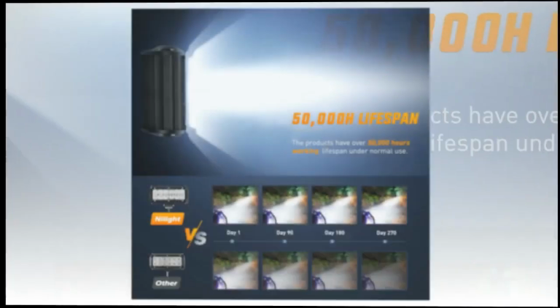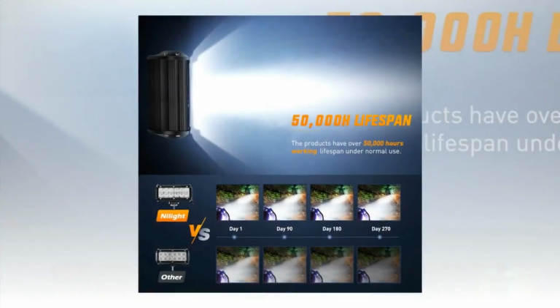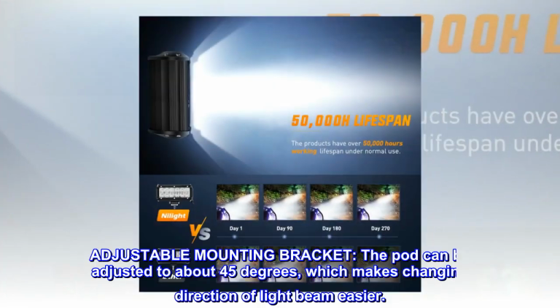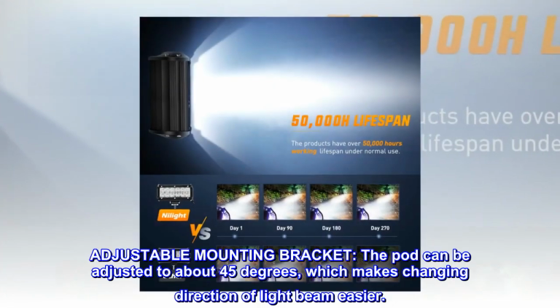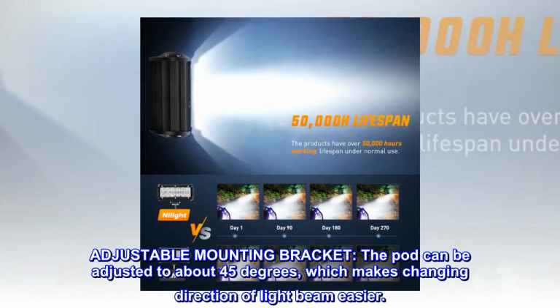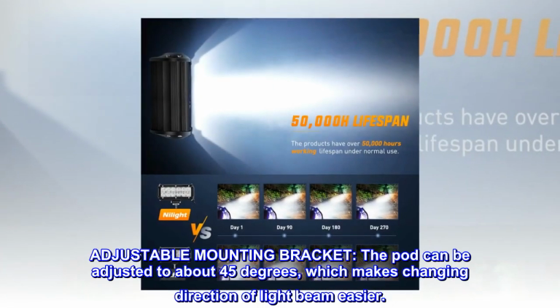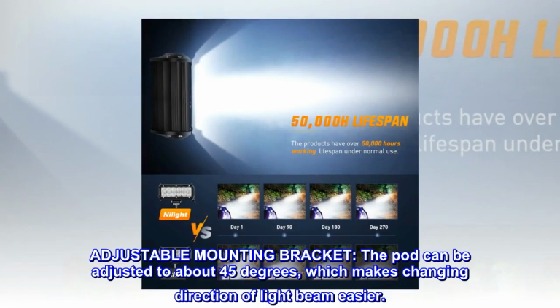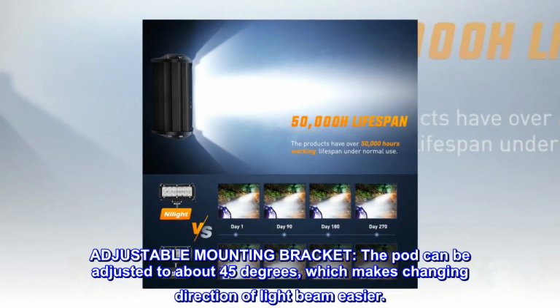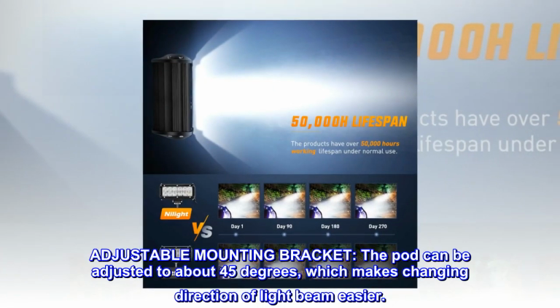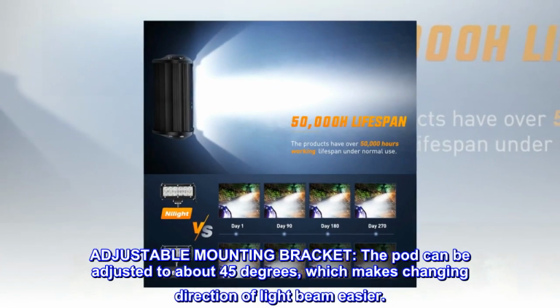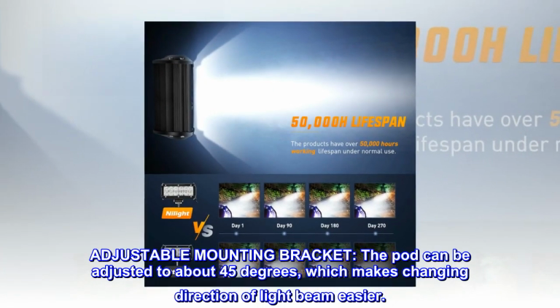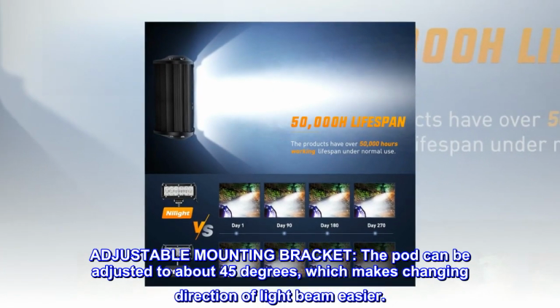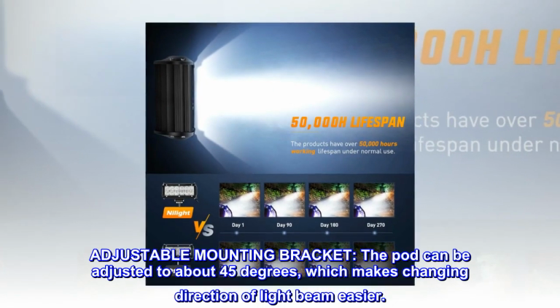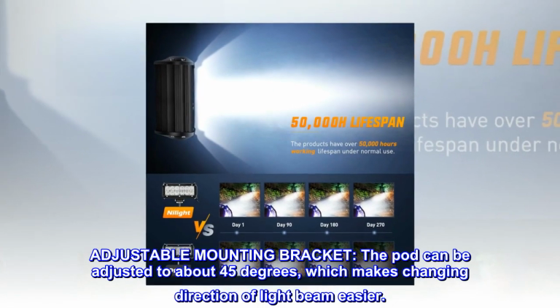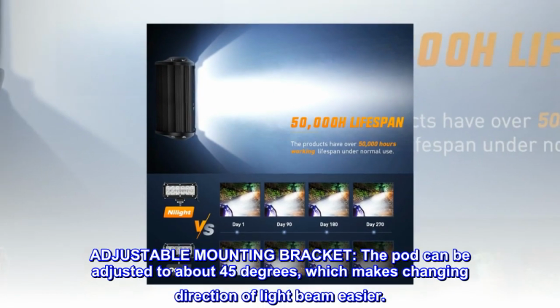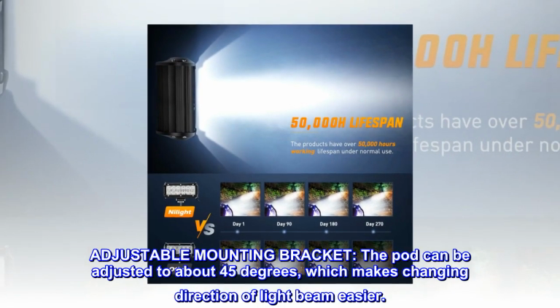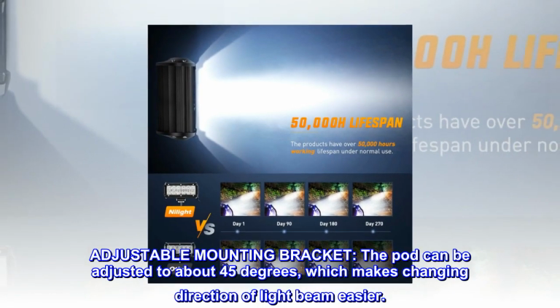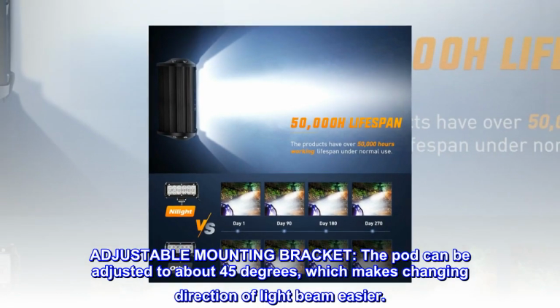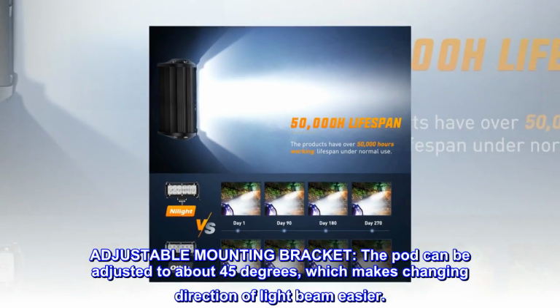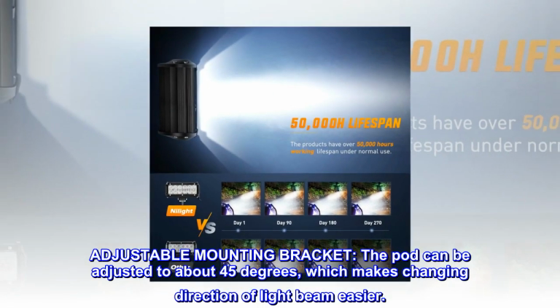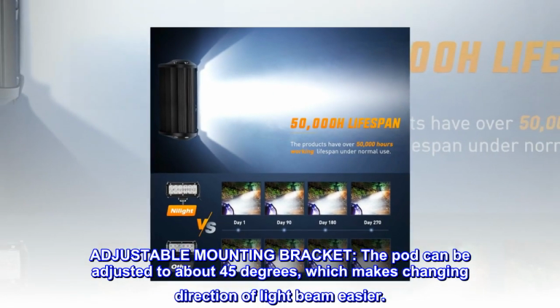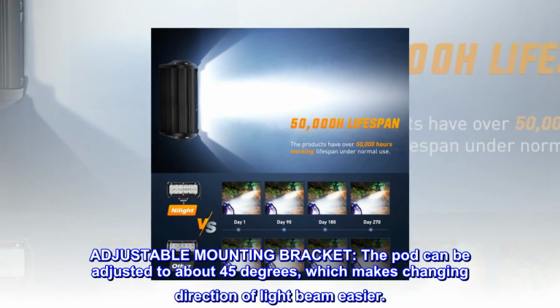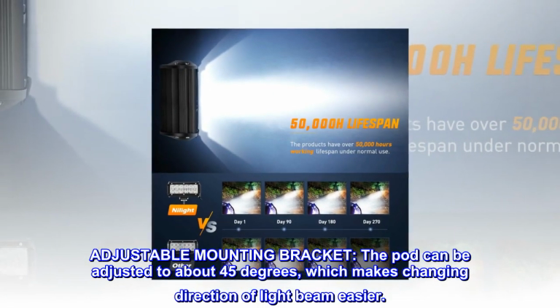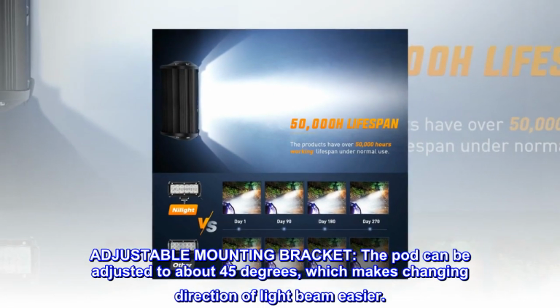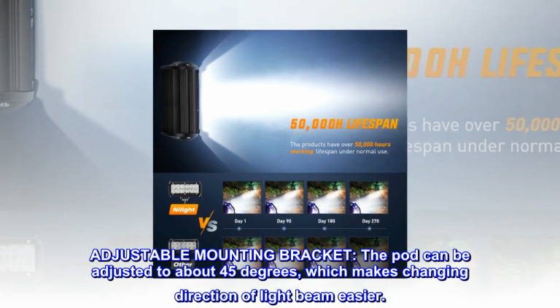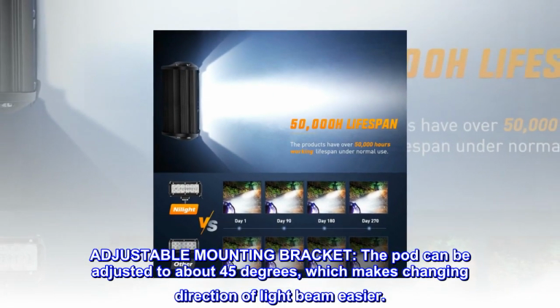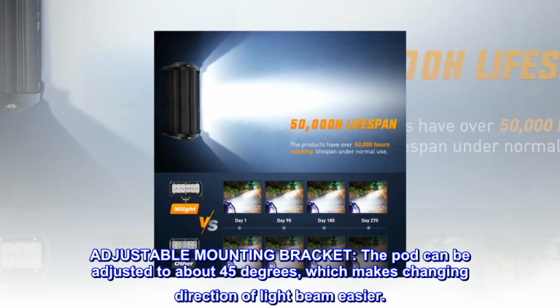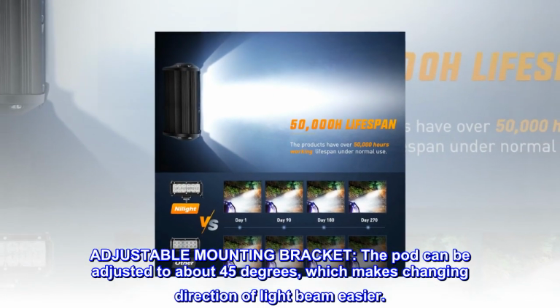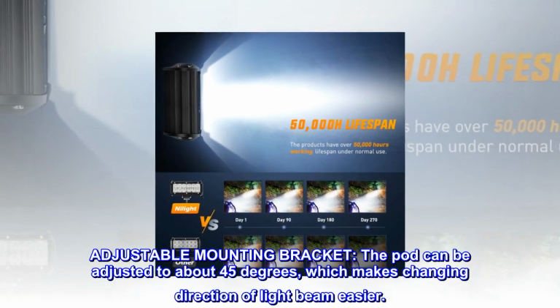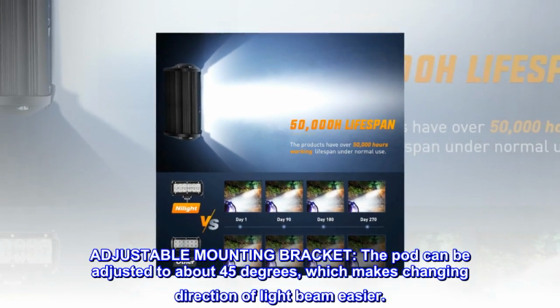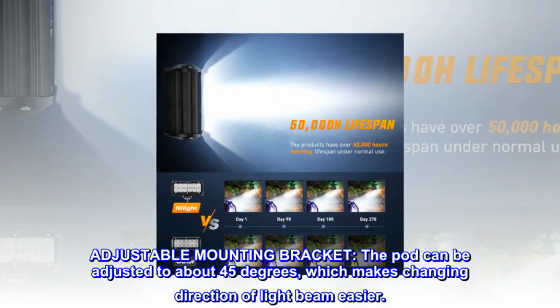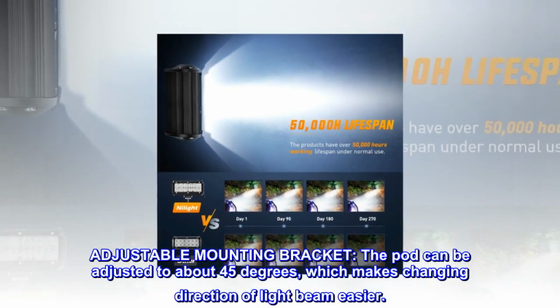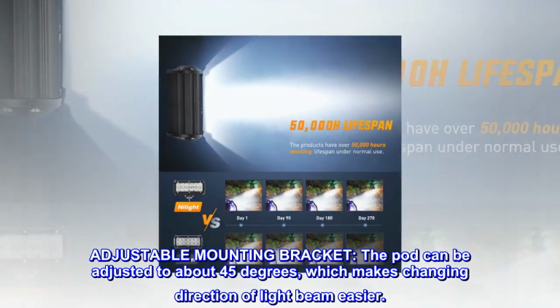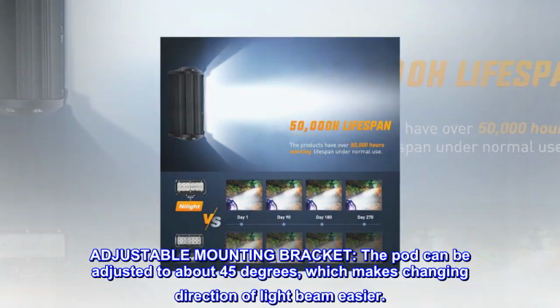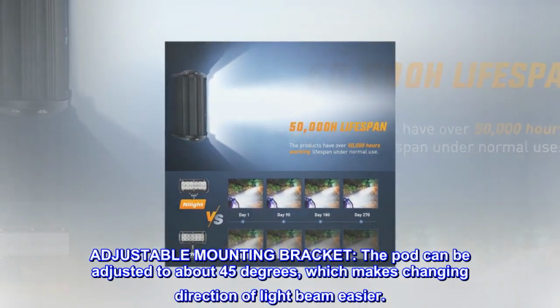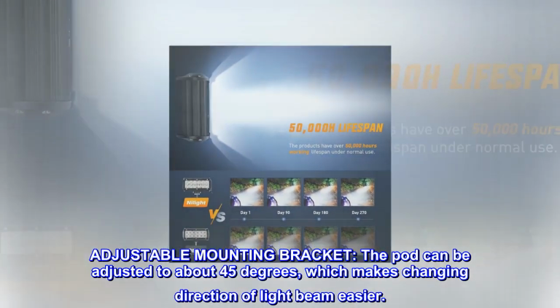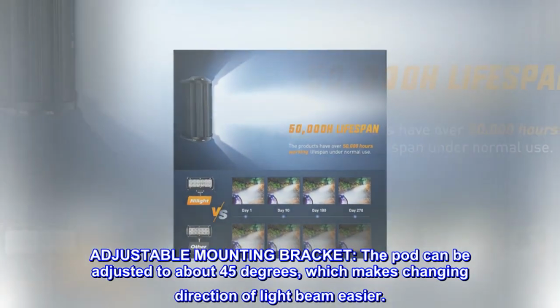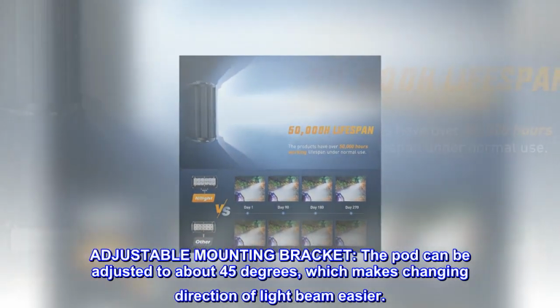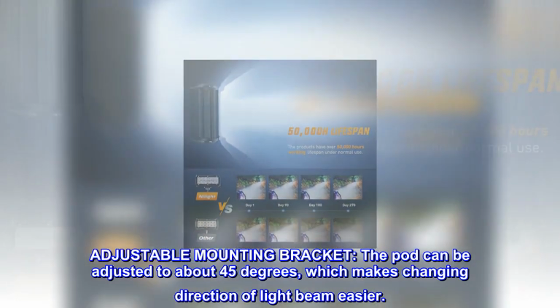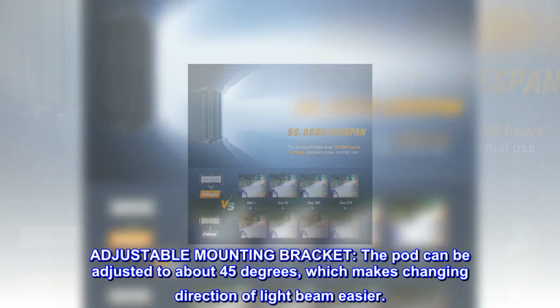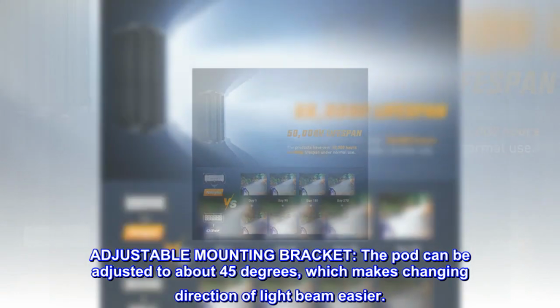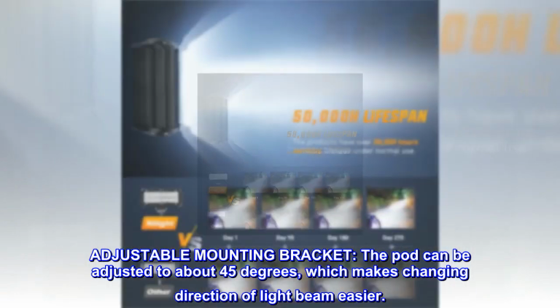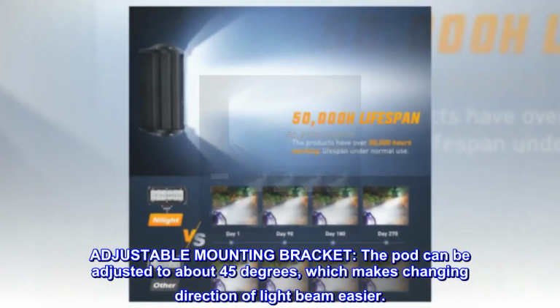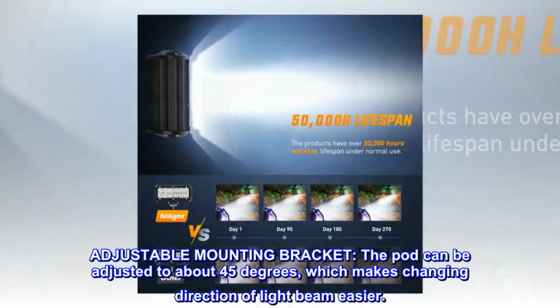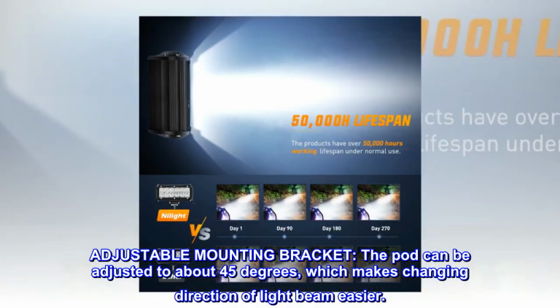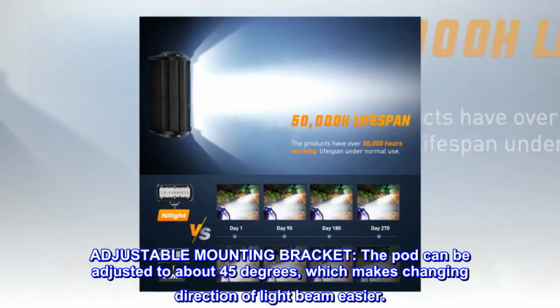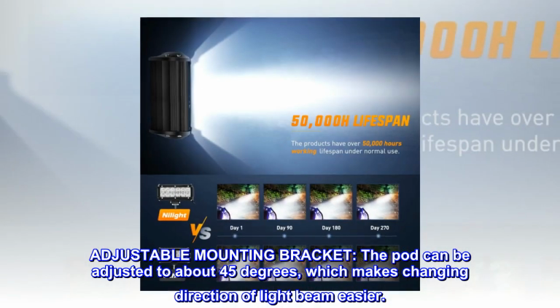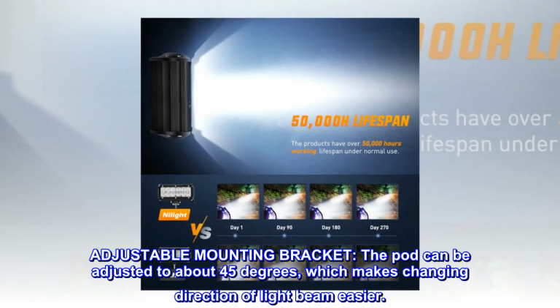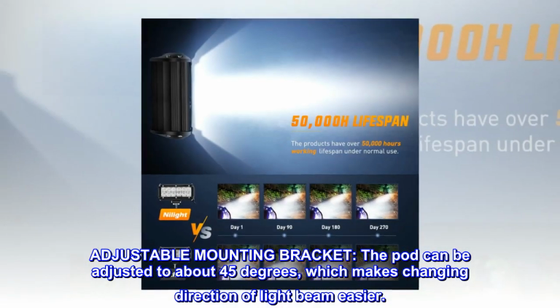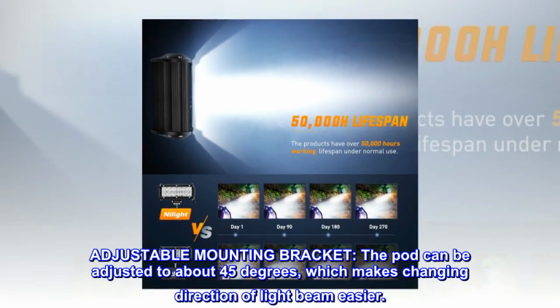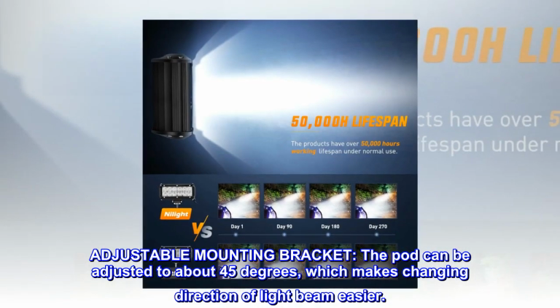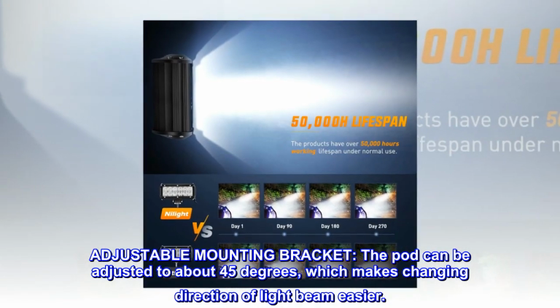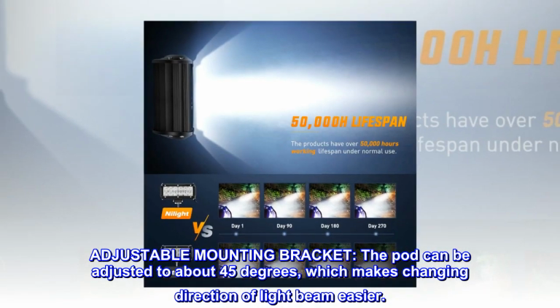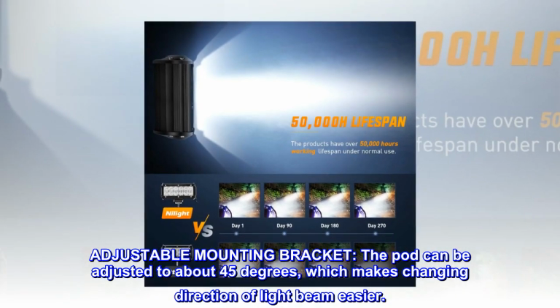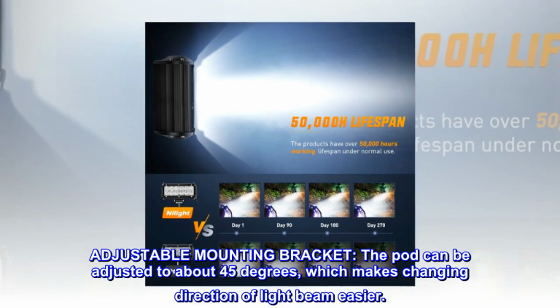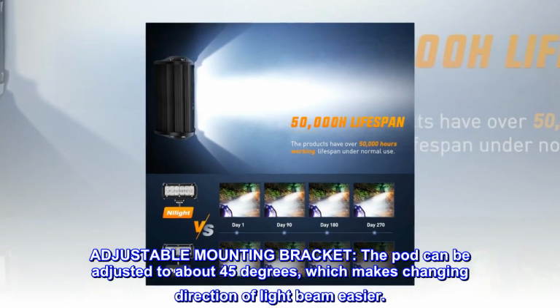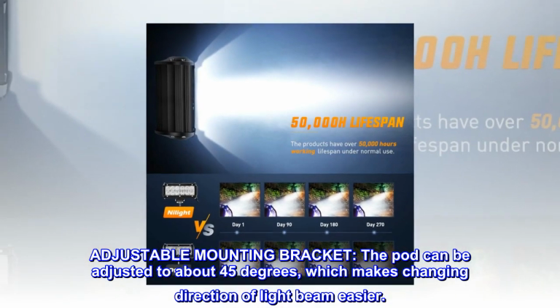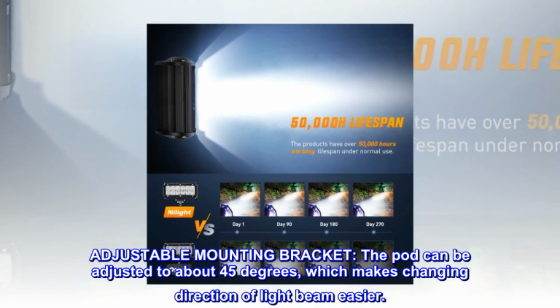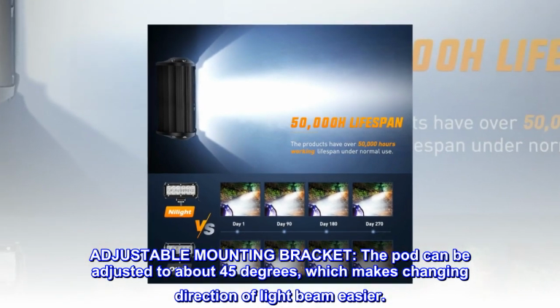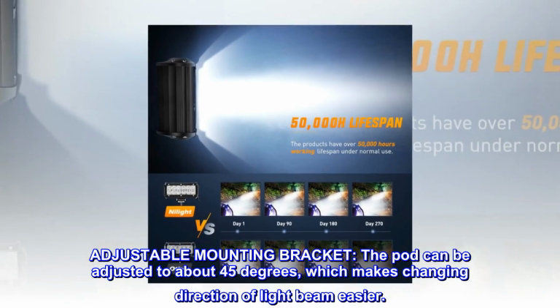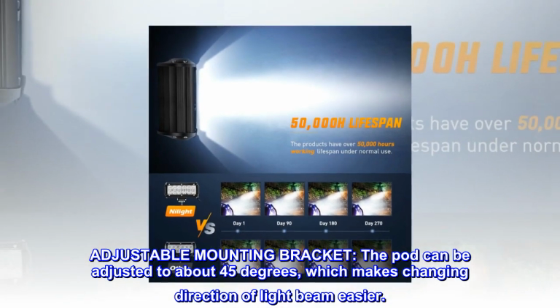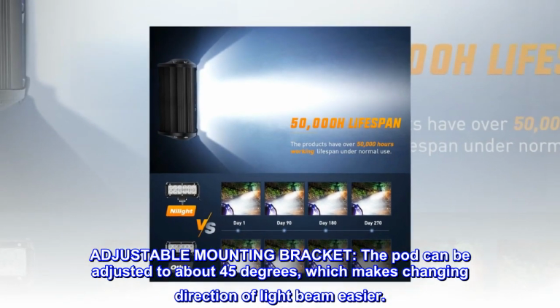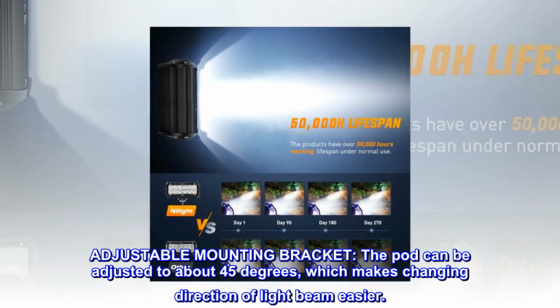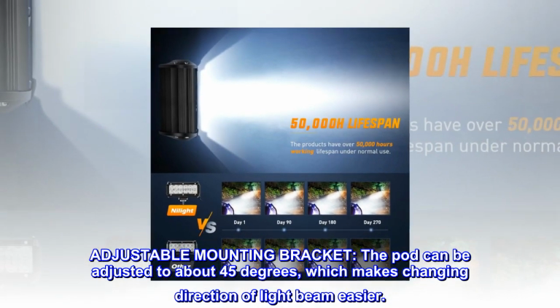Adjustable mounting bracket. The pod can be adjusted to about 45 degrees, which makes changing the direction of the light beam easier.